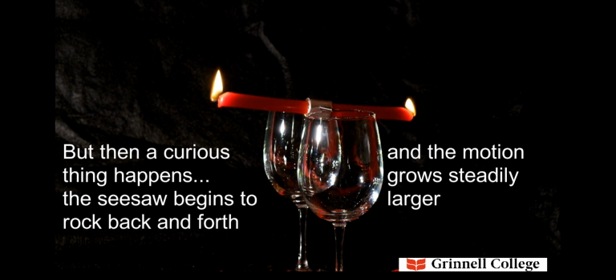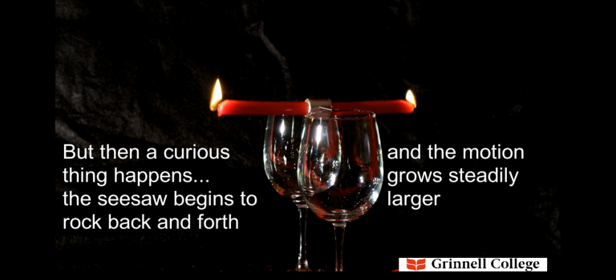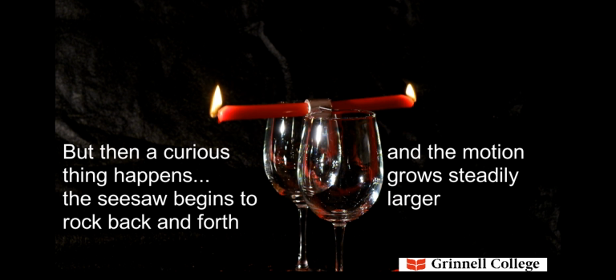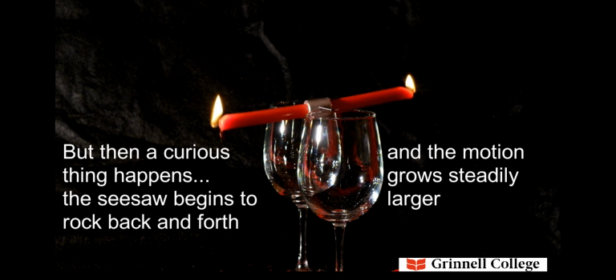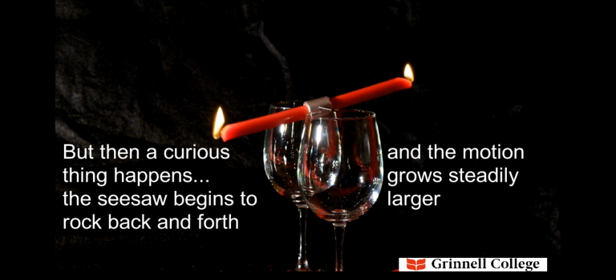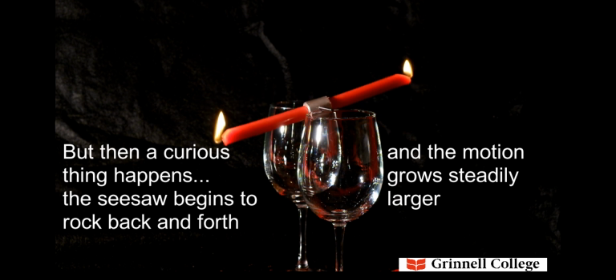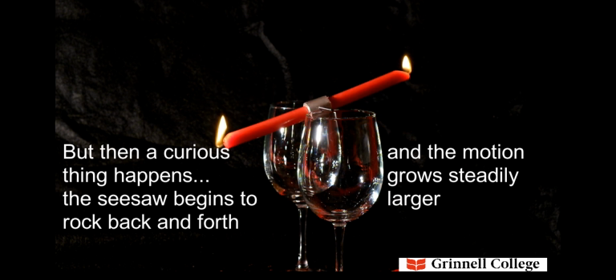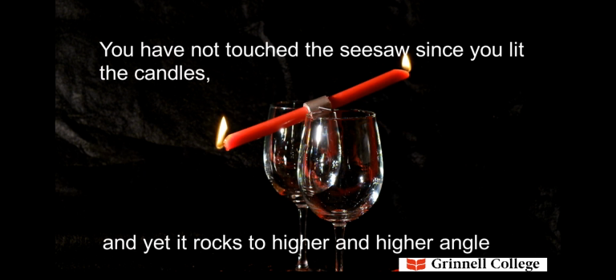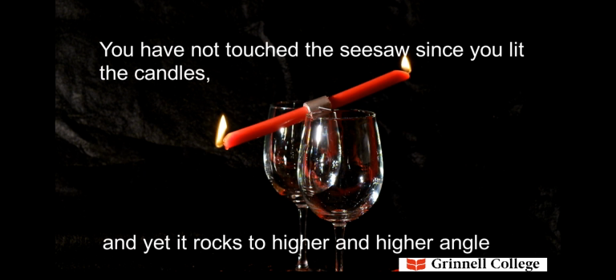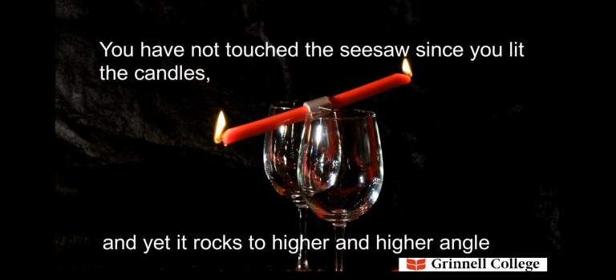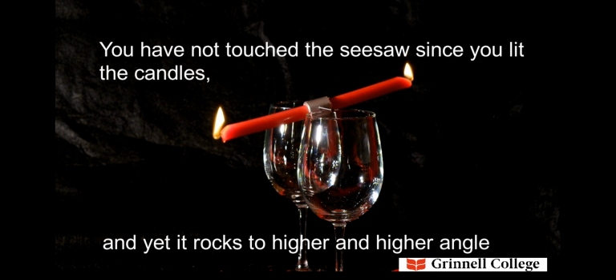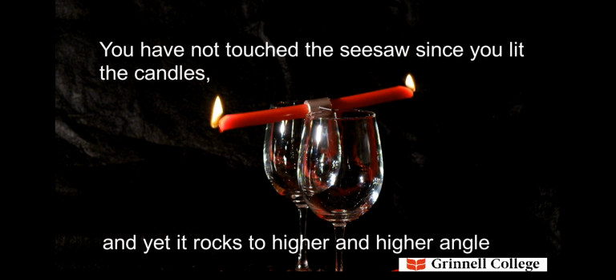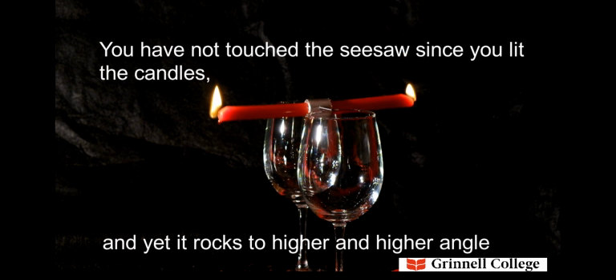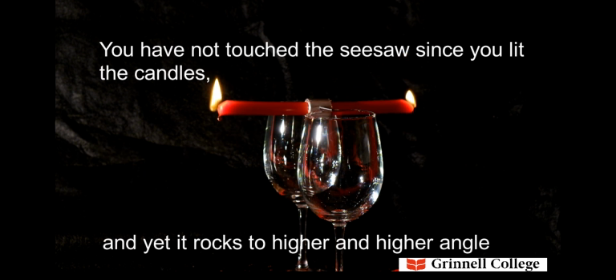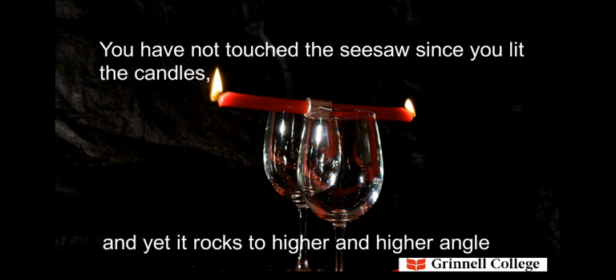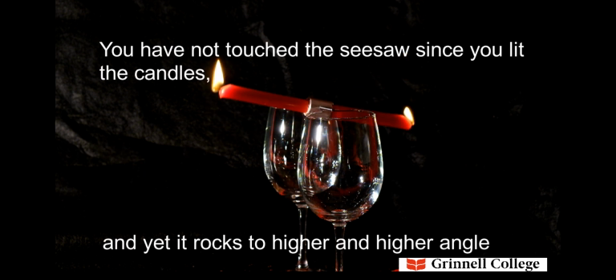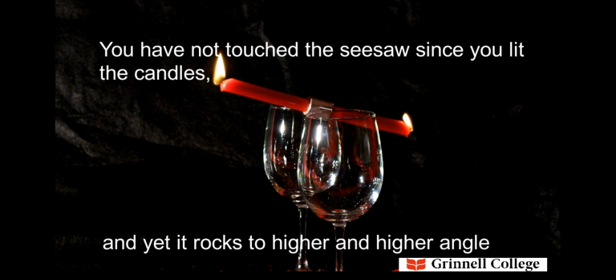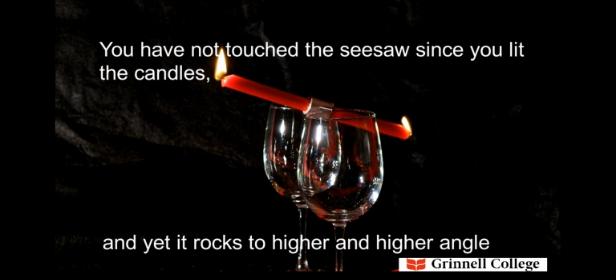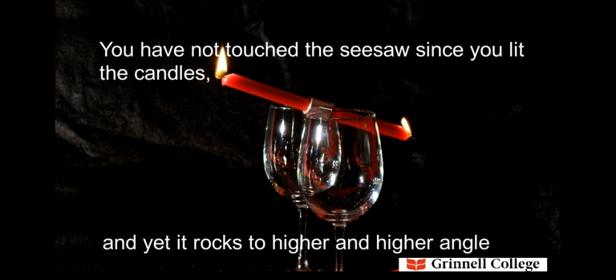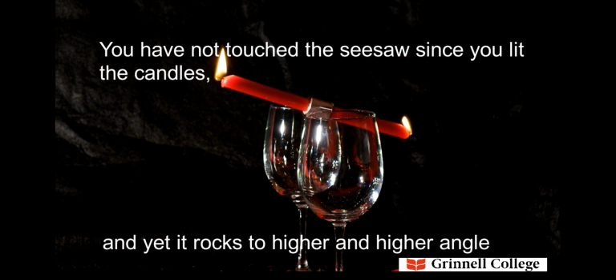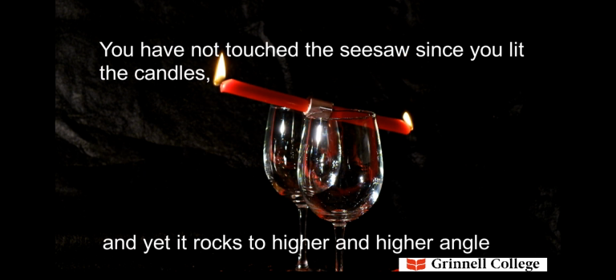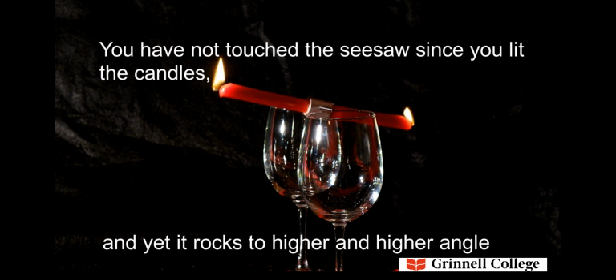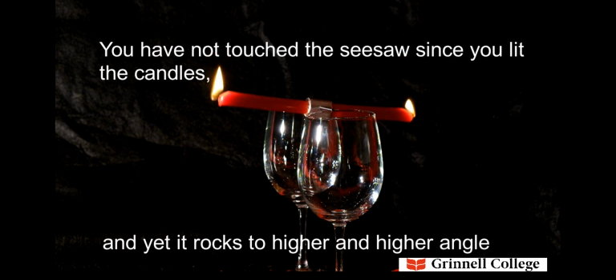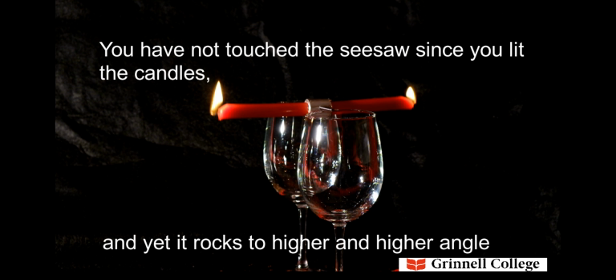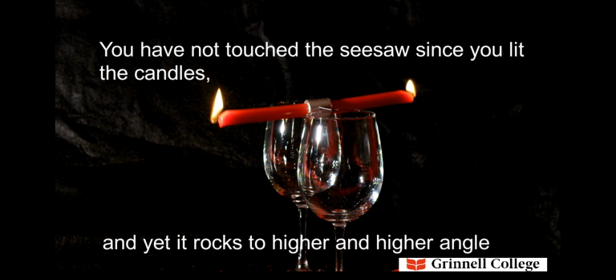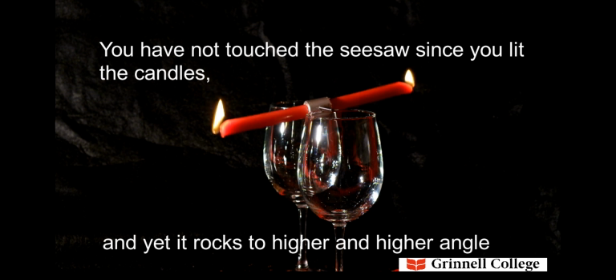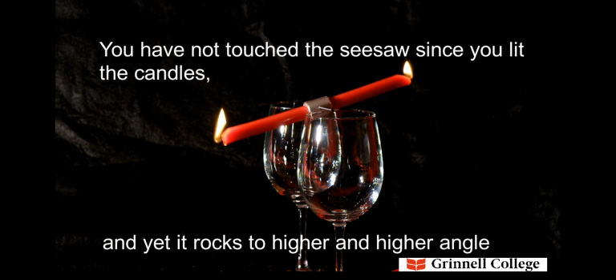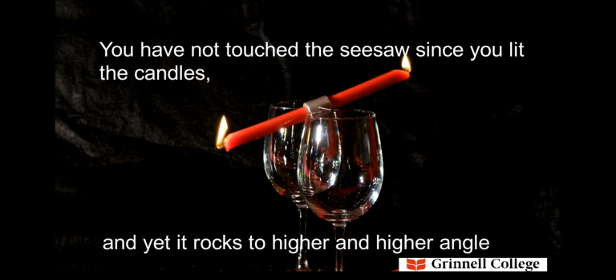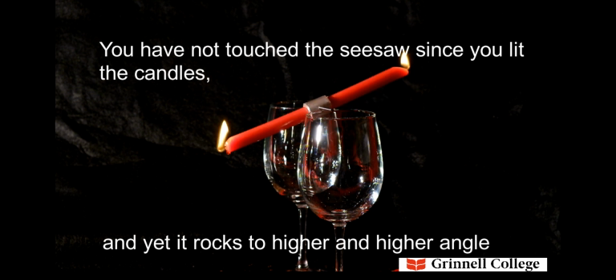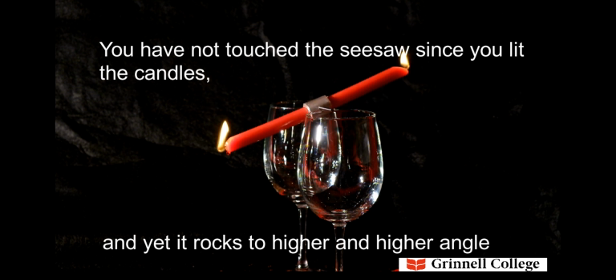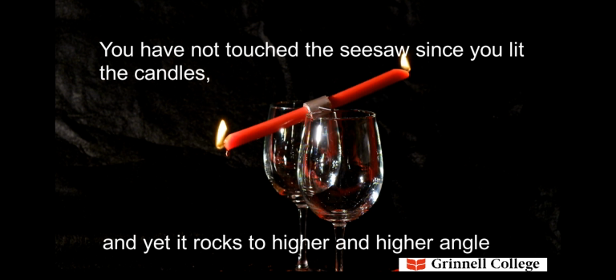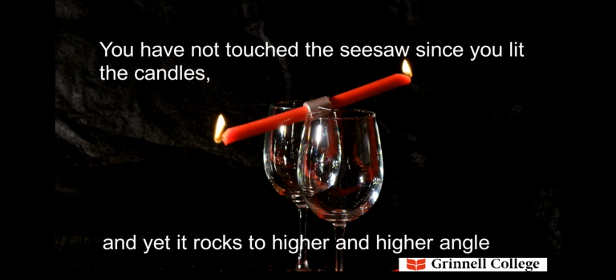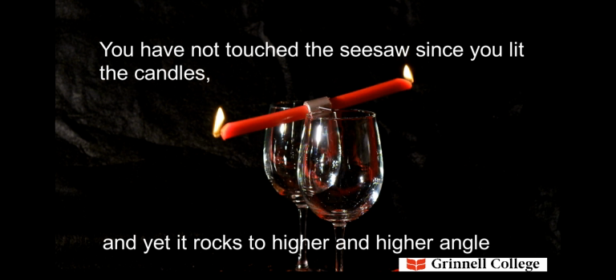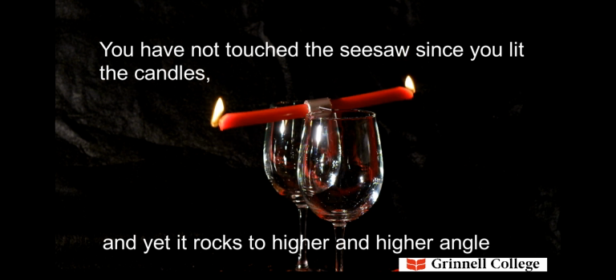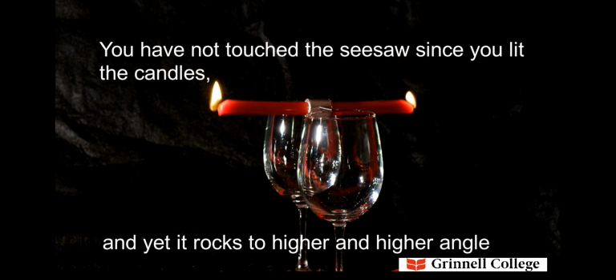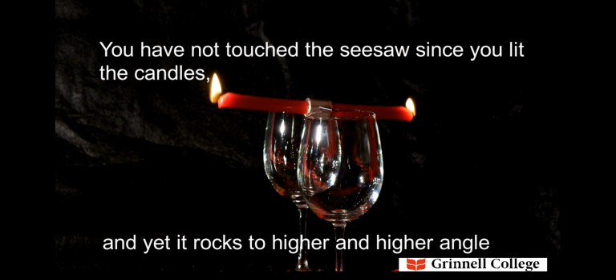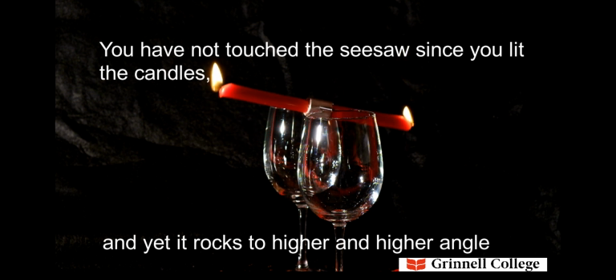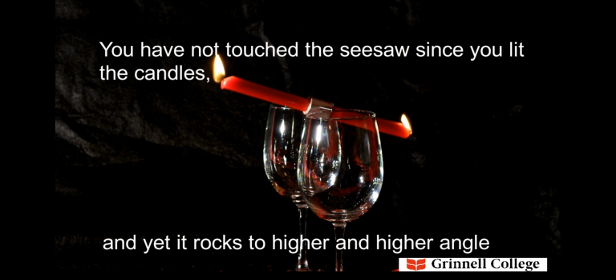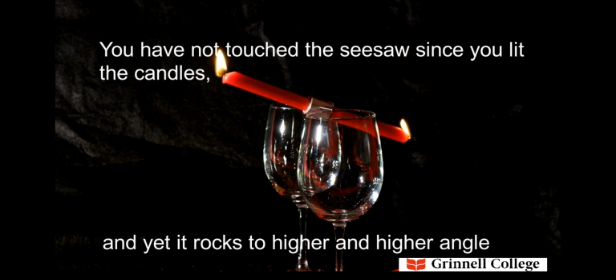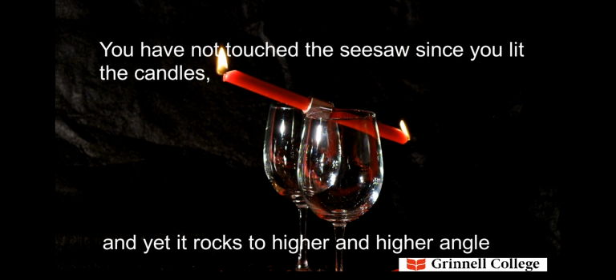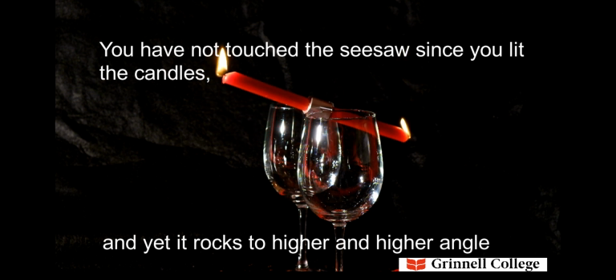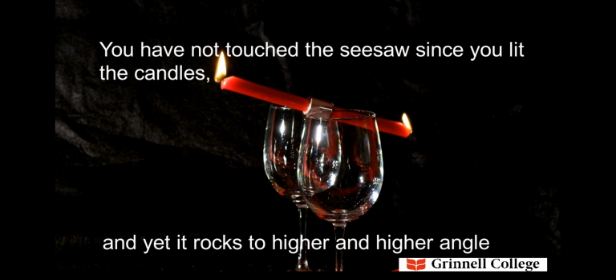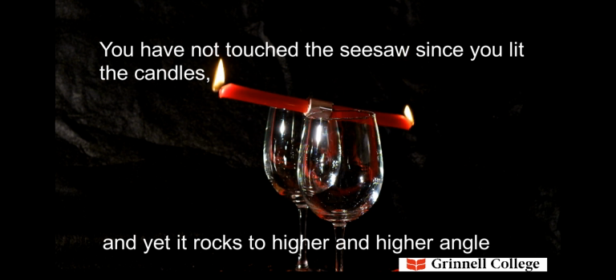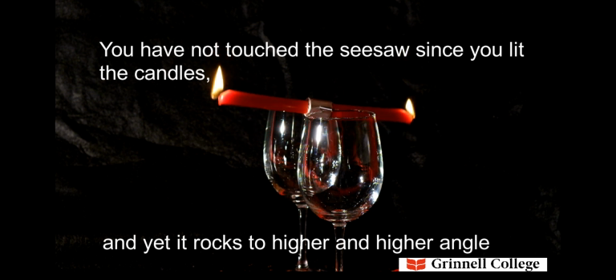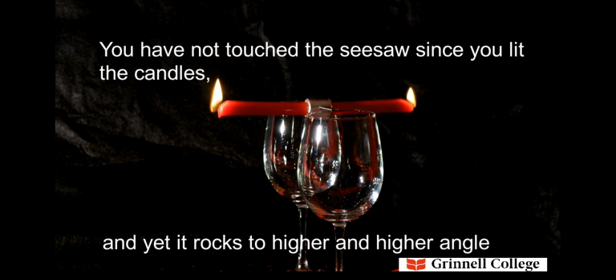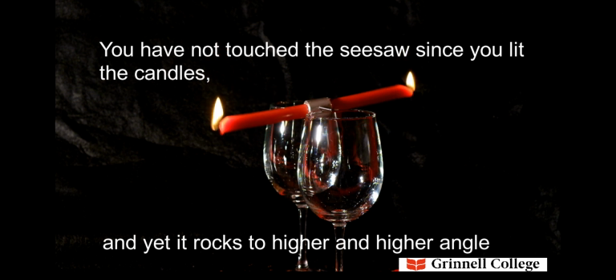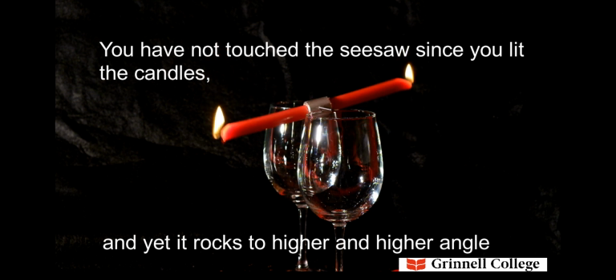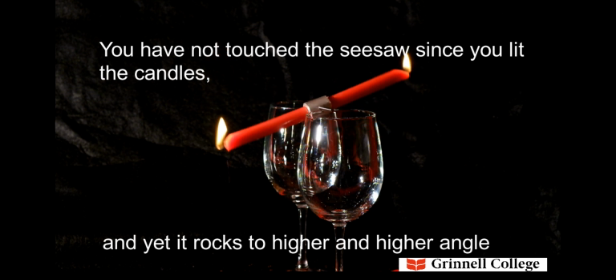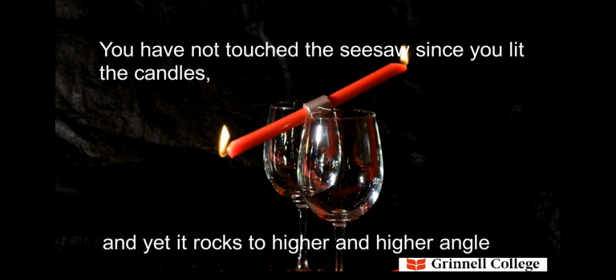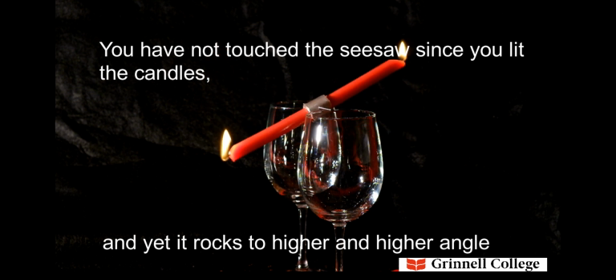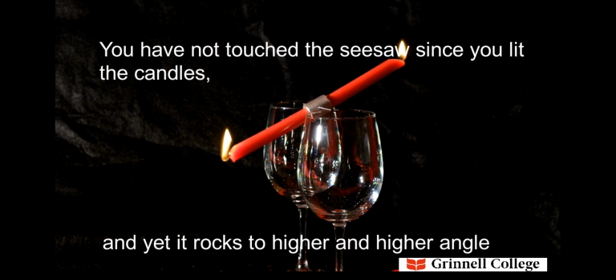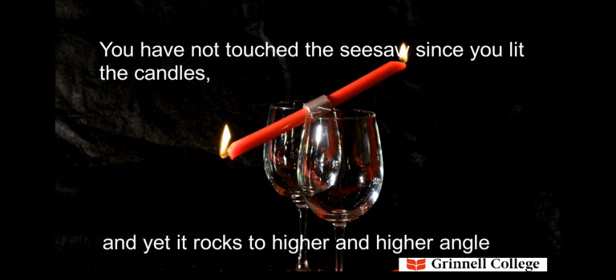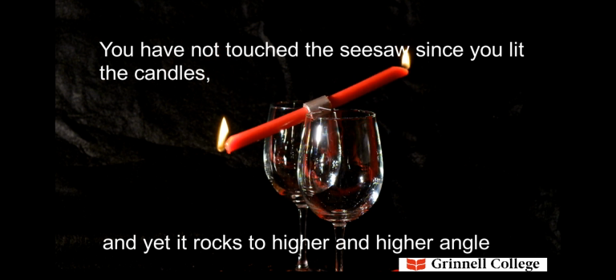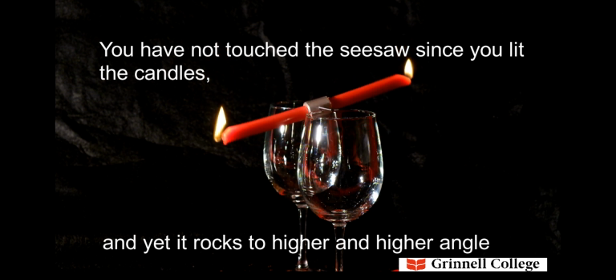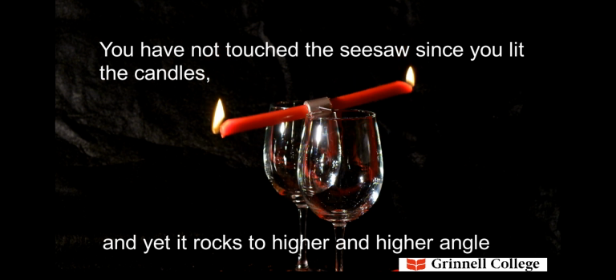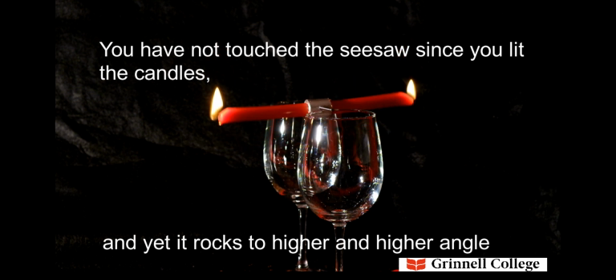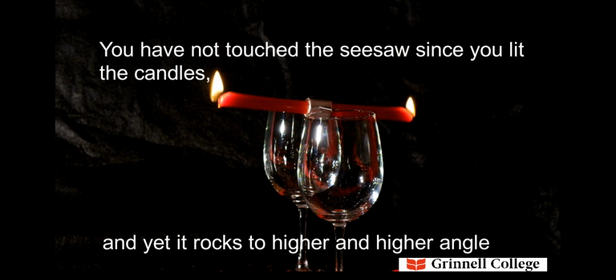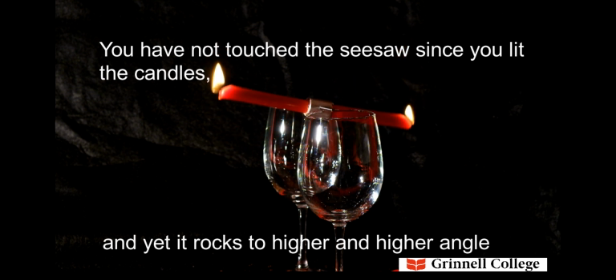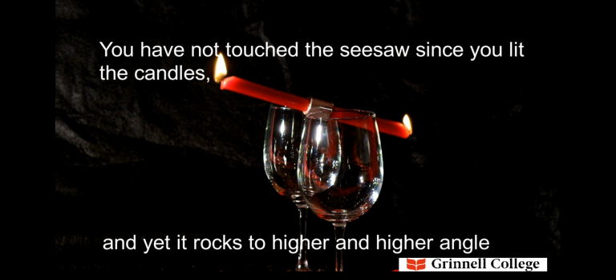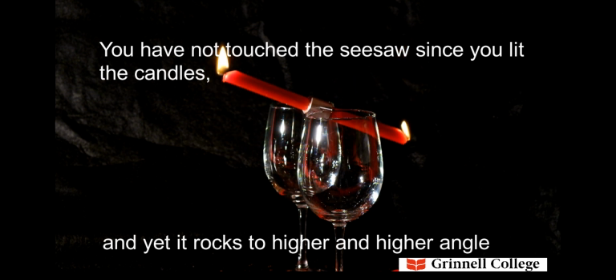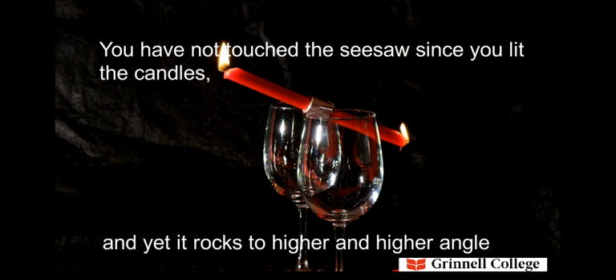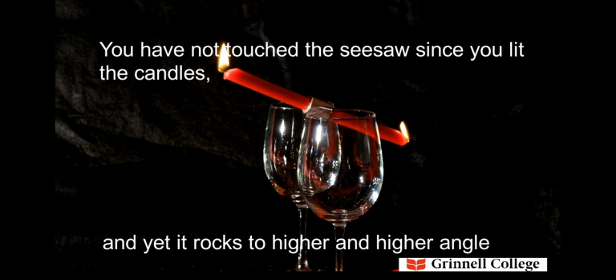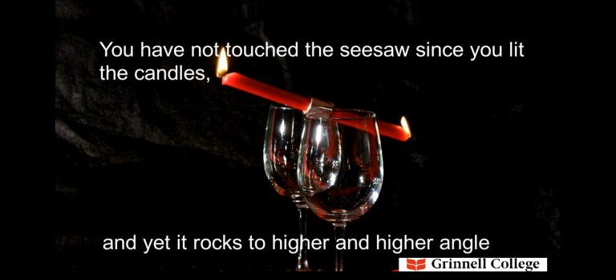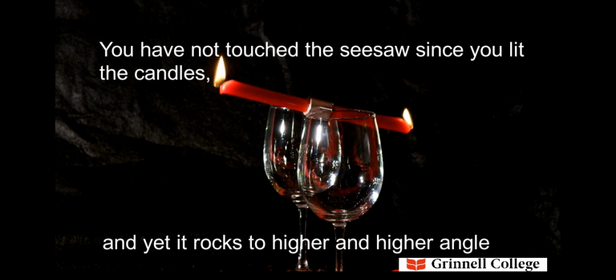You have not touched the seesaw since you lit the candles, and yet it rocks to higher and higher angles.